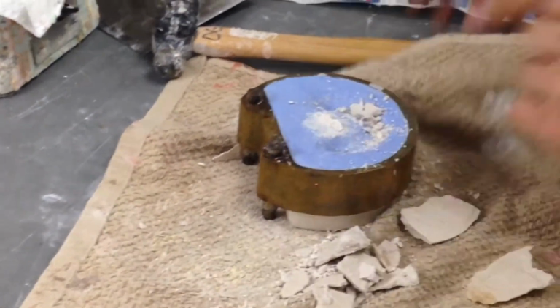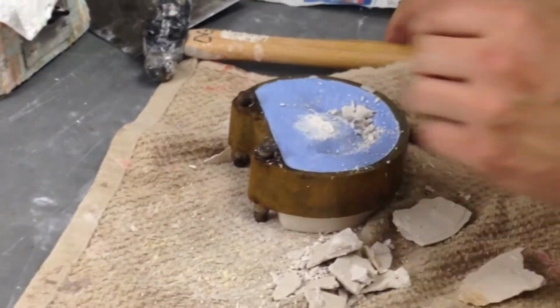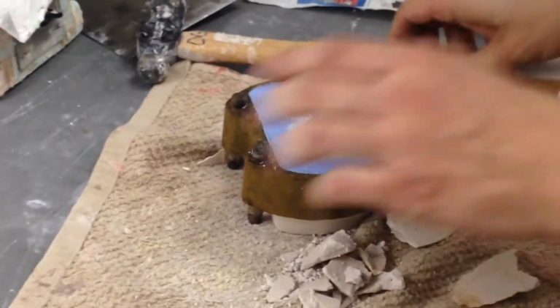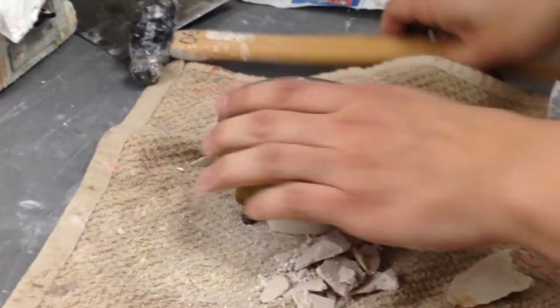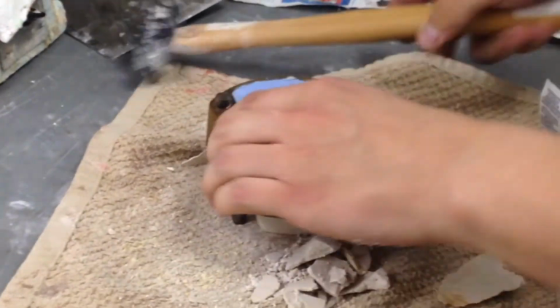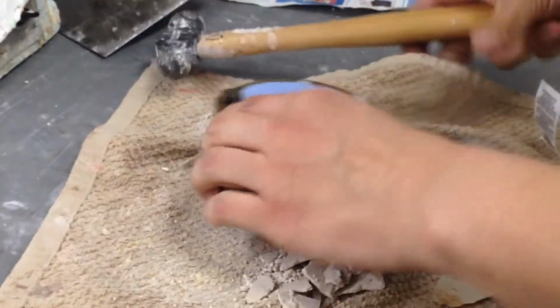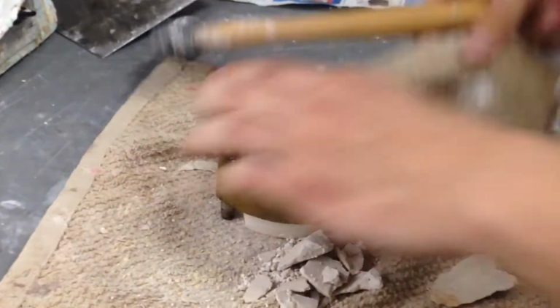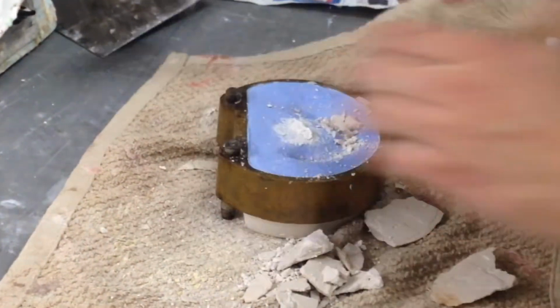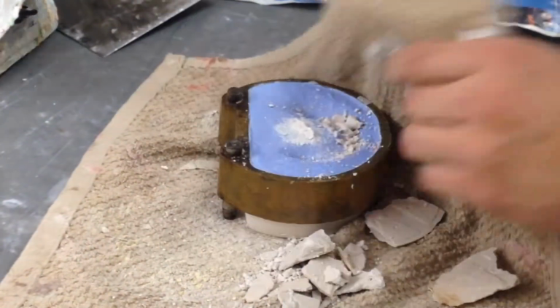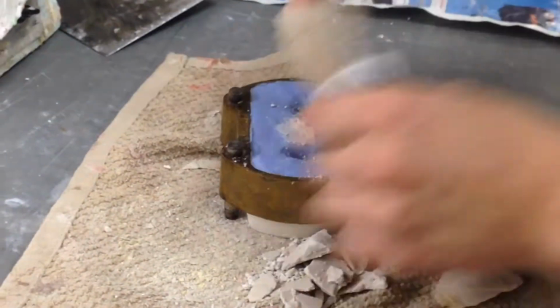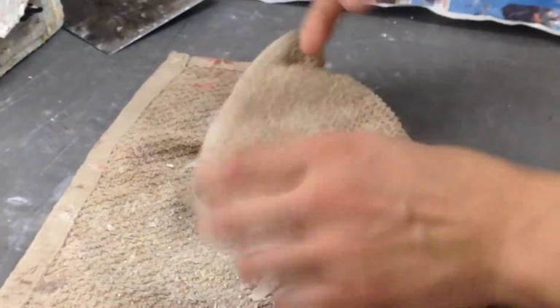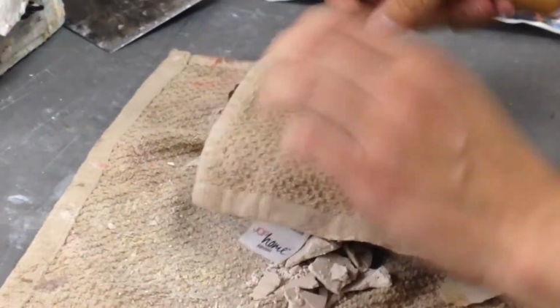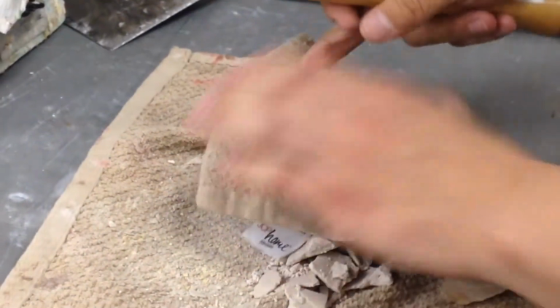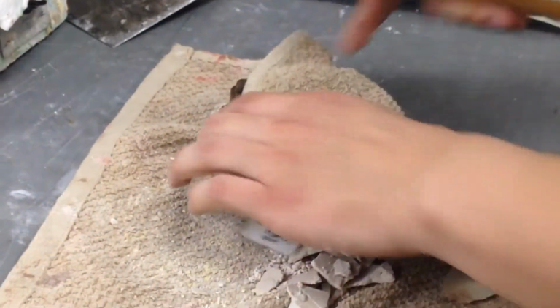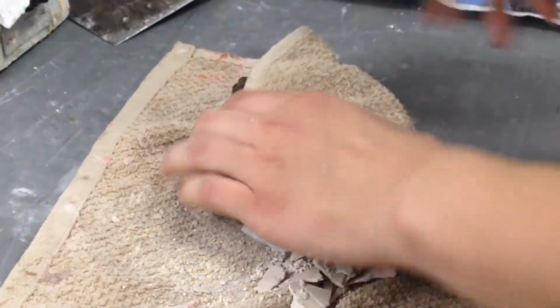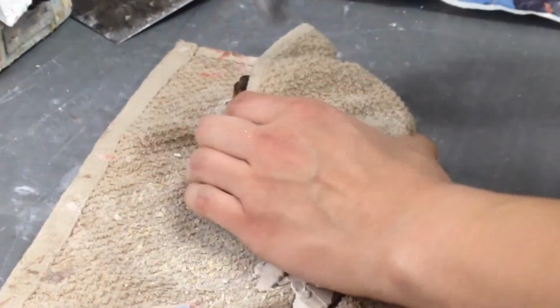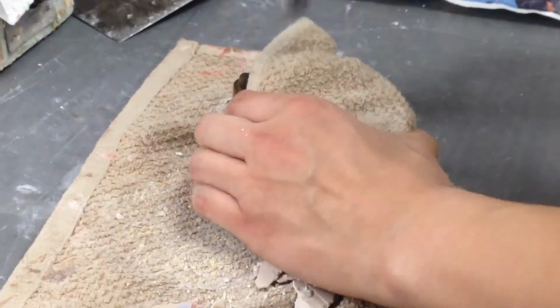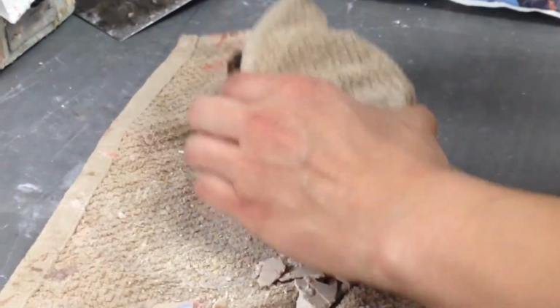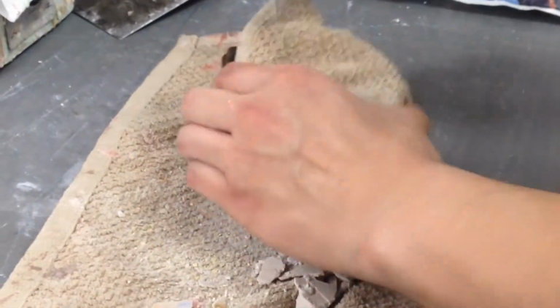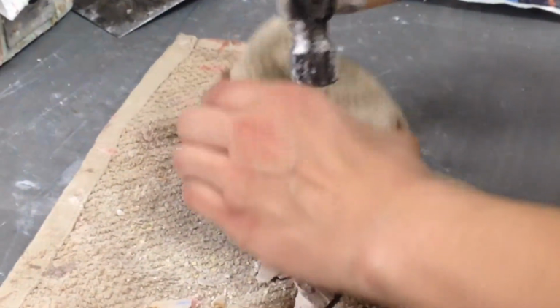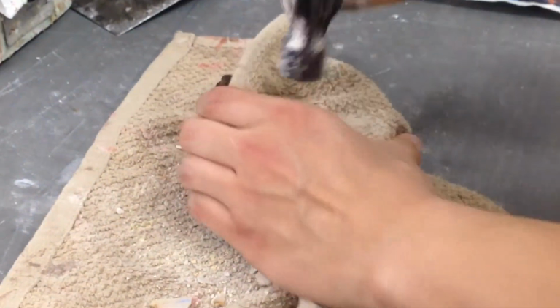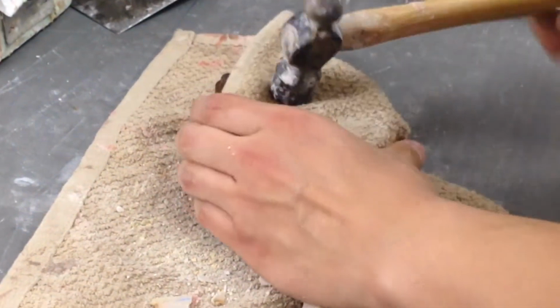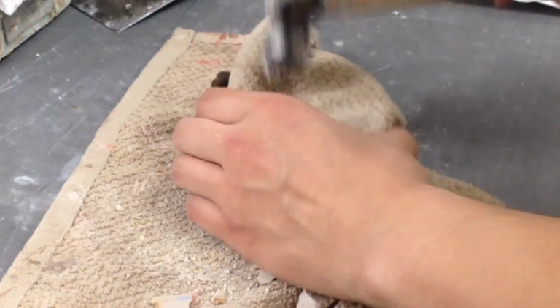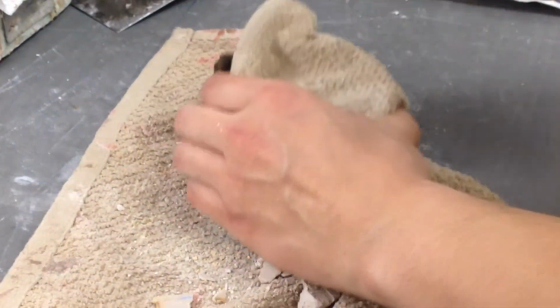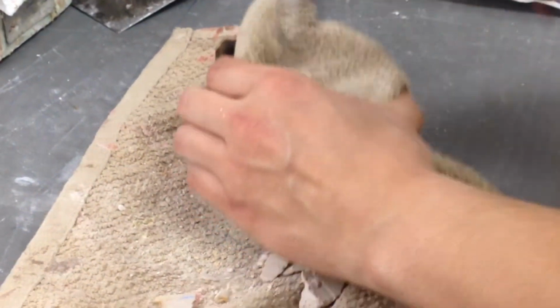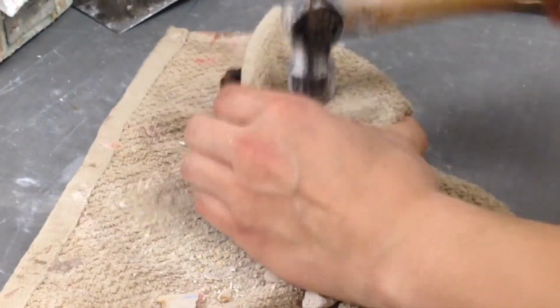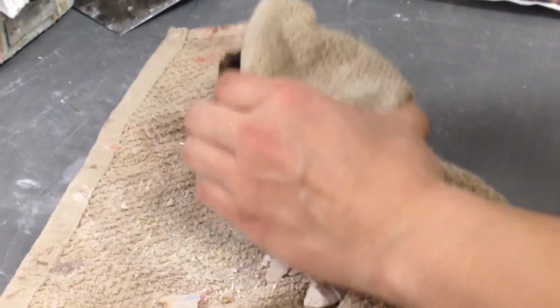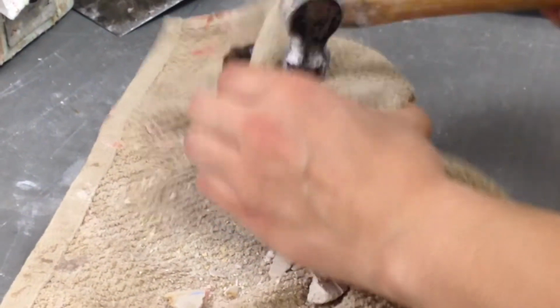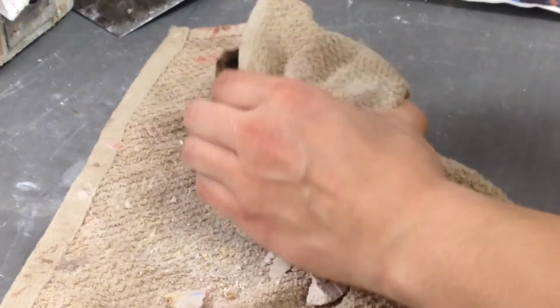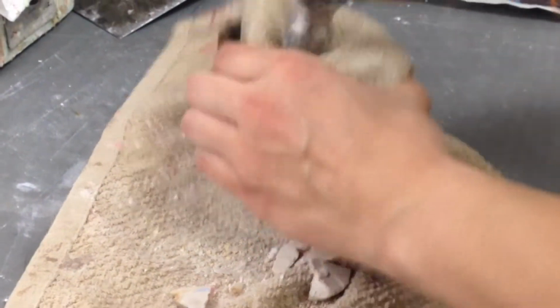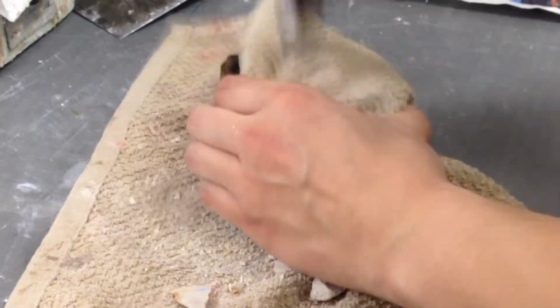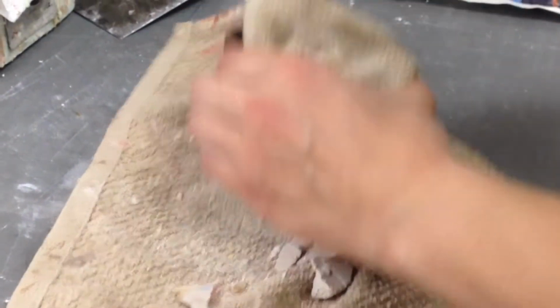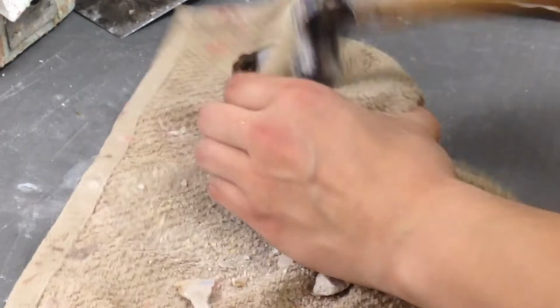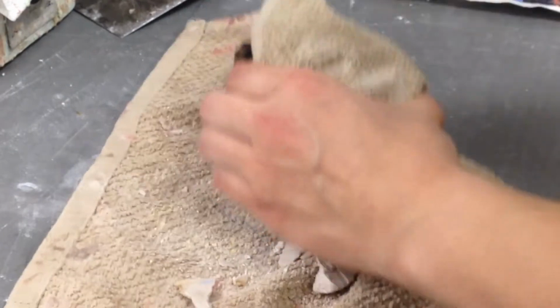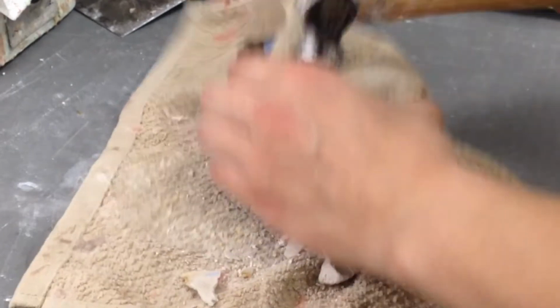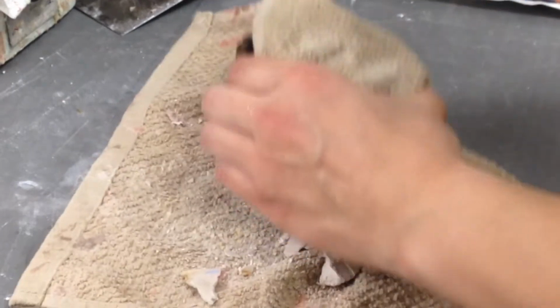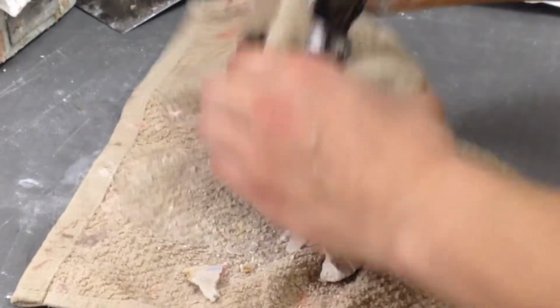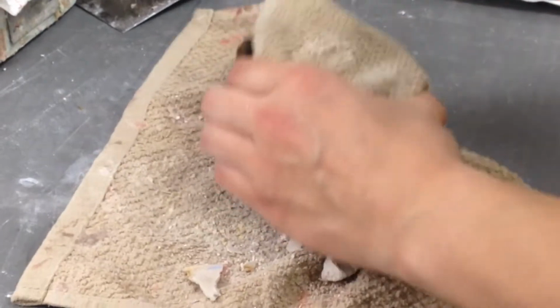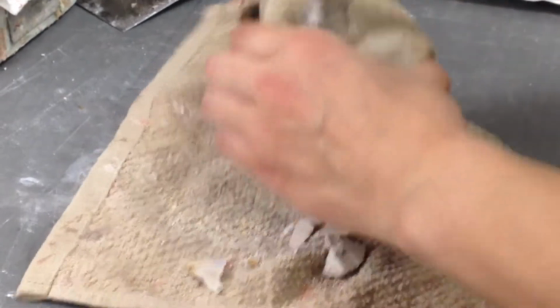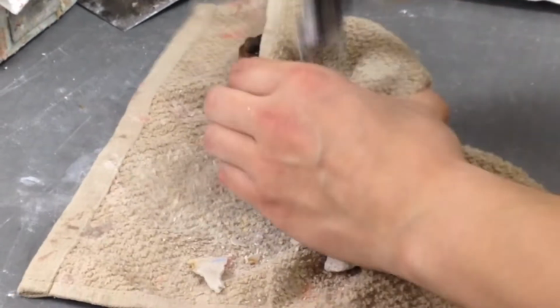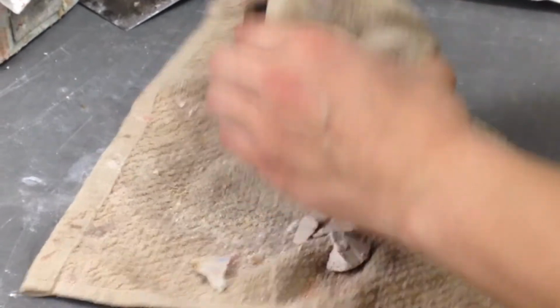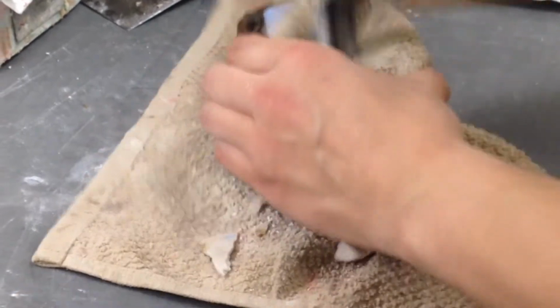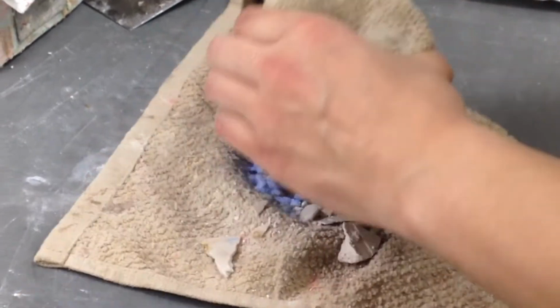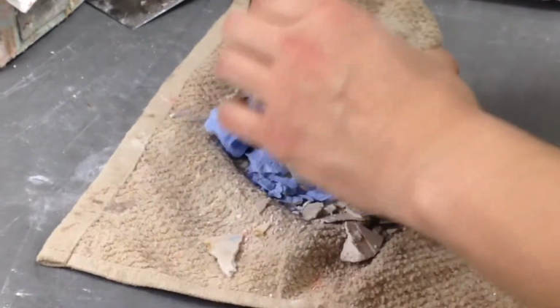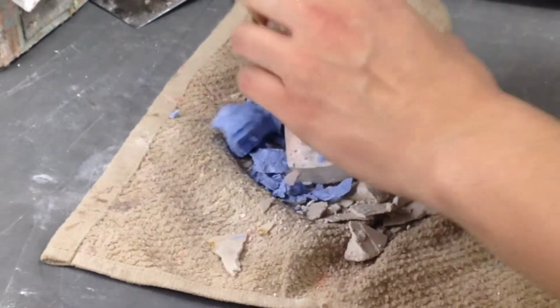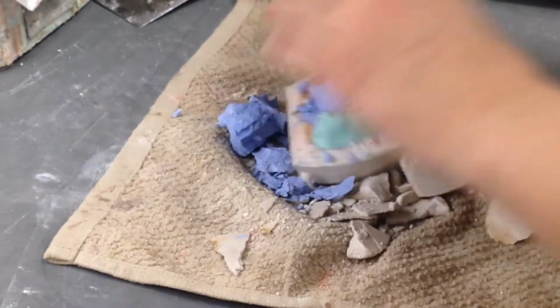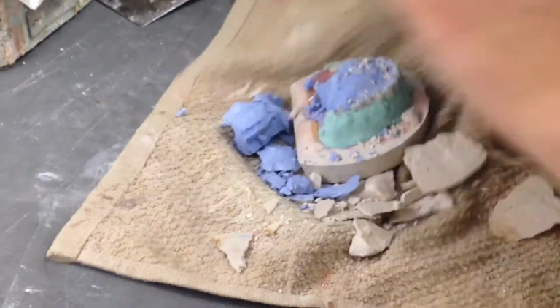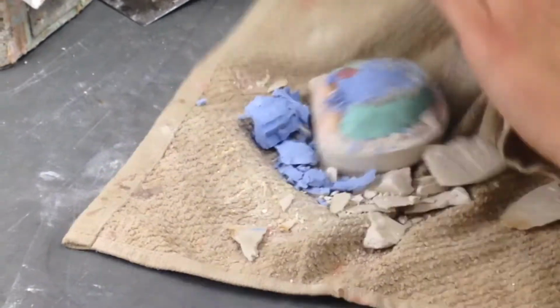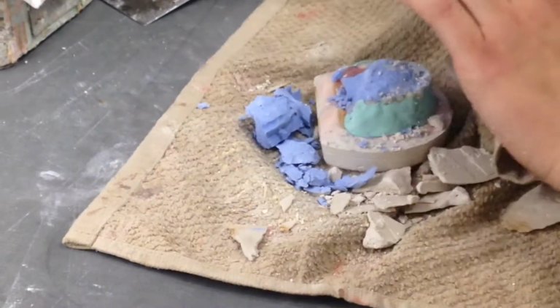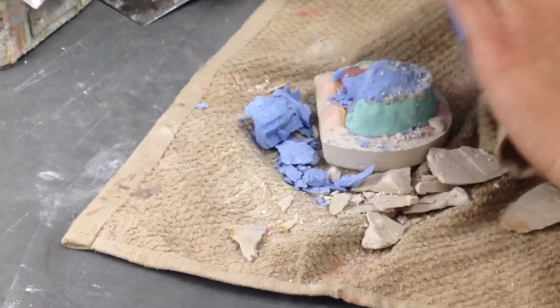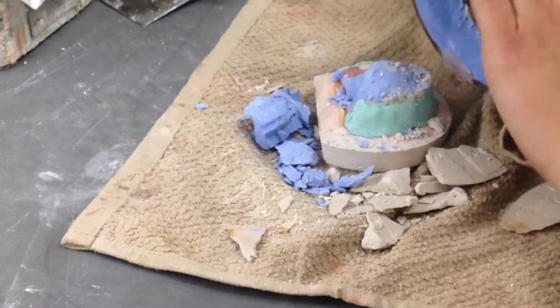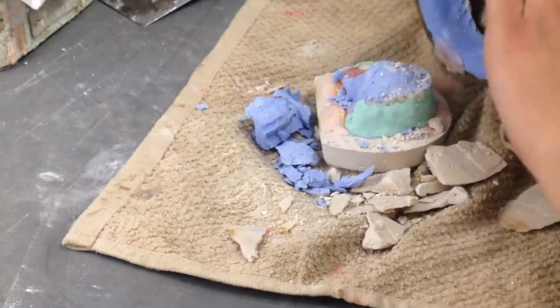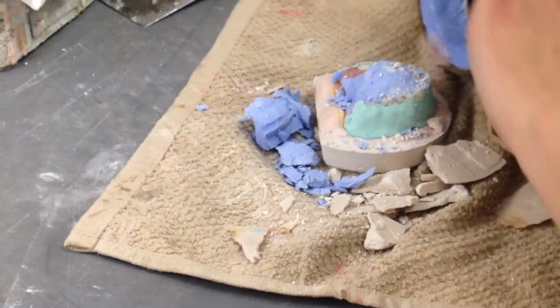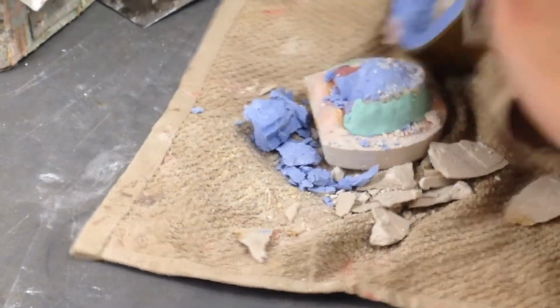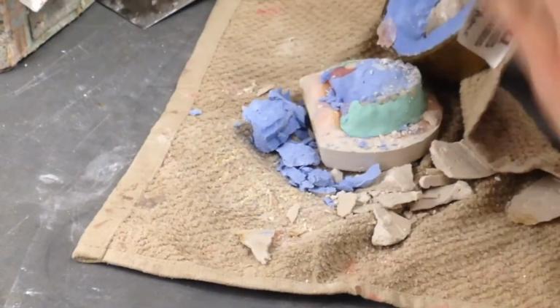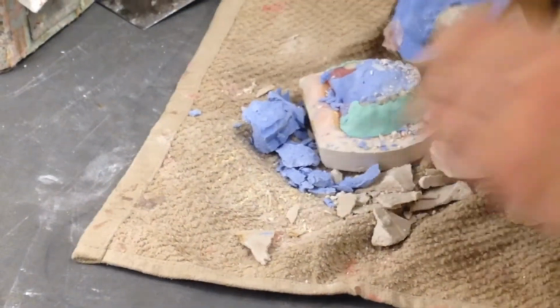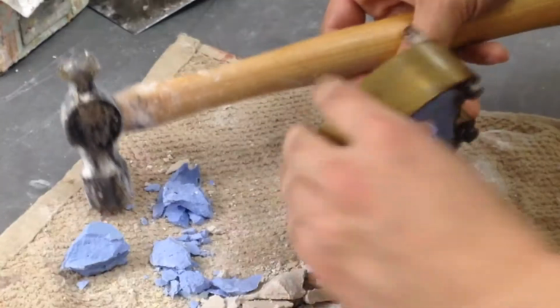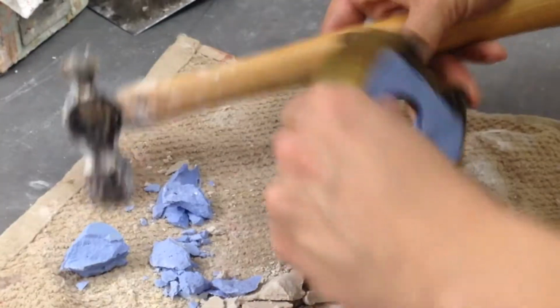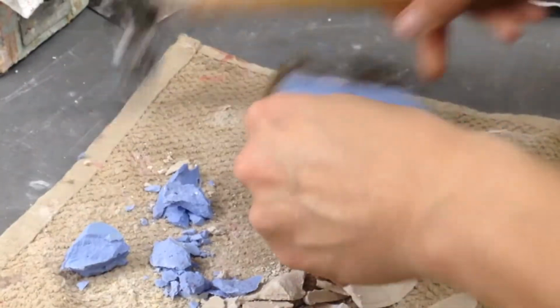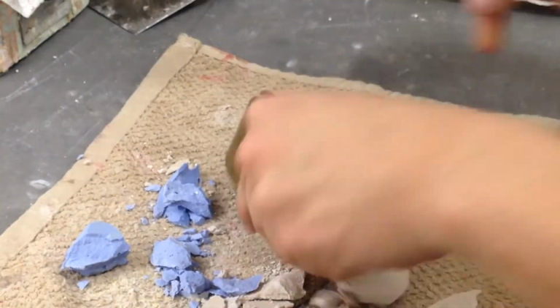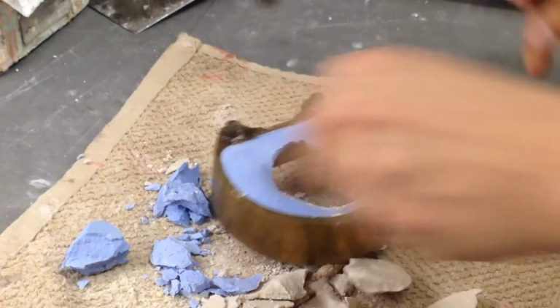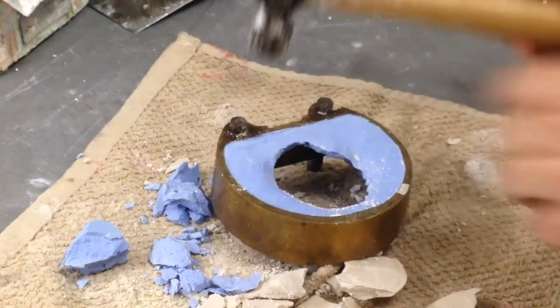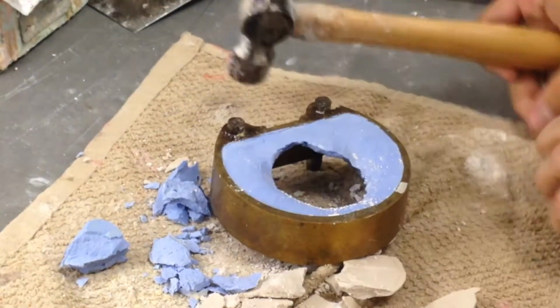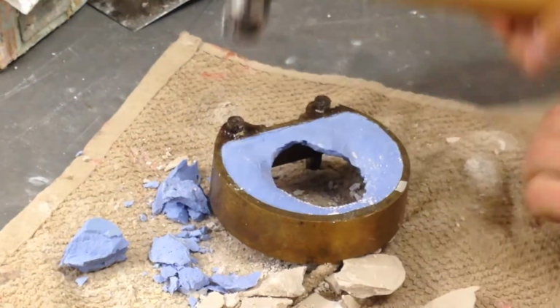This process may seem faster, but if care is not taken, you run a high risk of damaging the denture base or denture teeth.